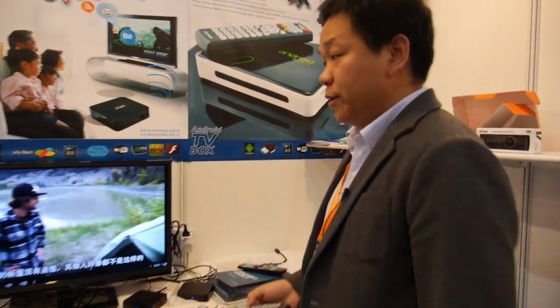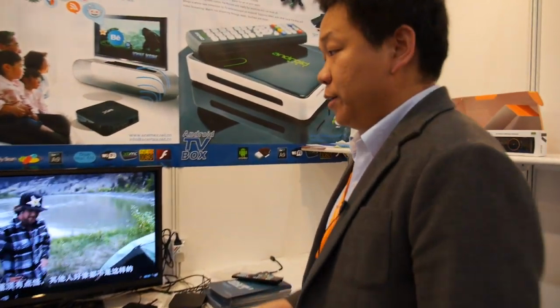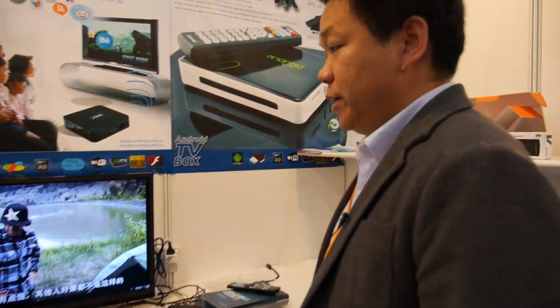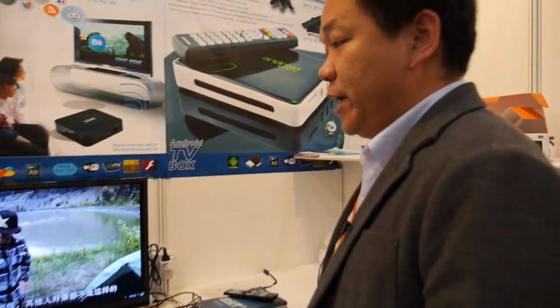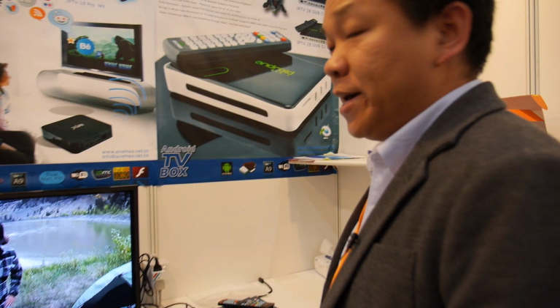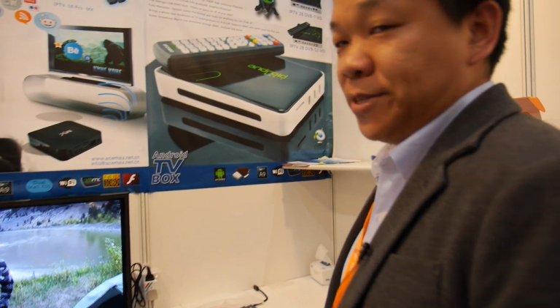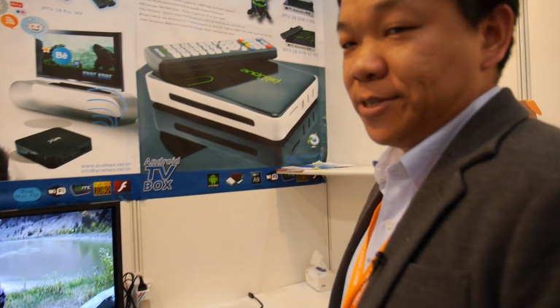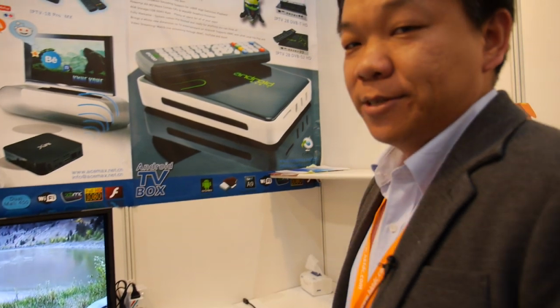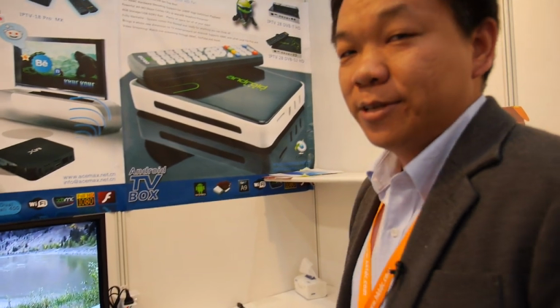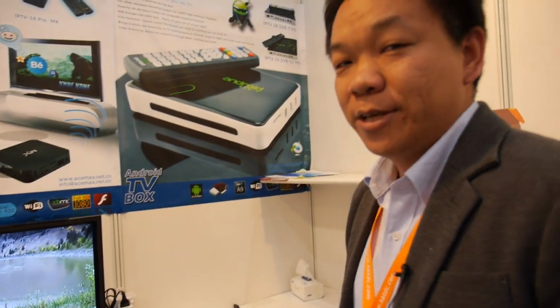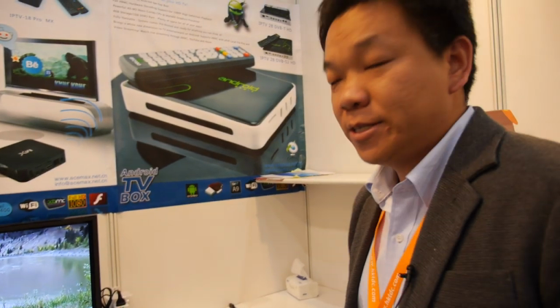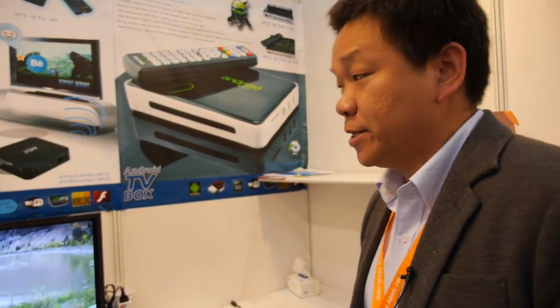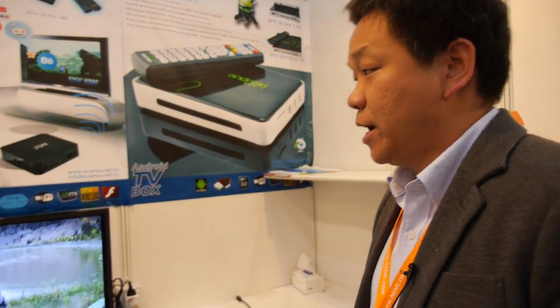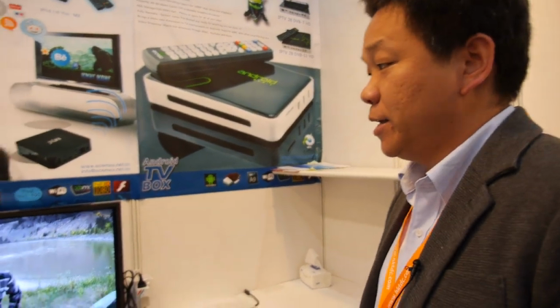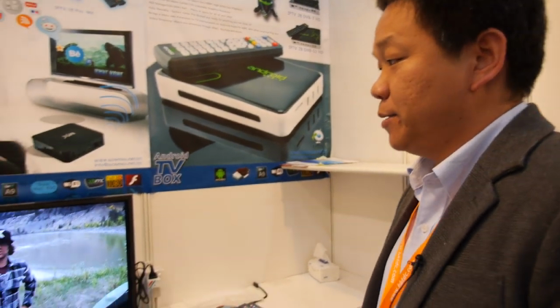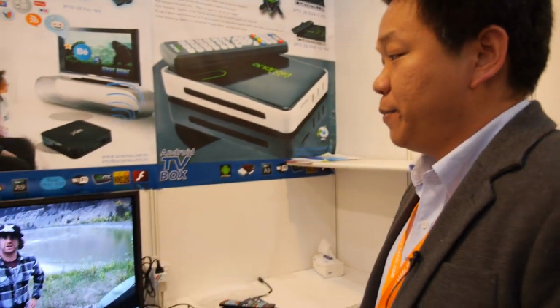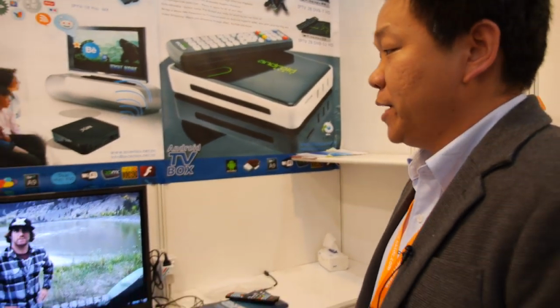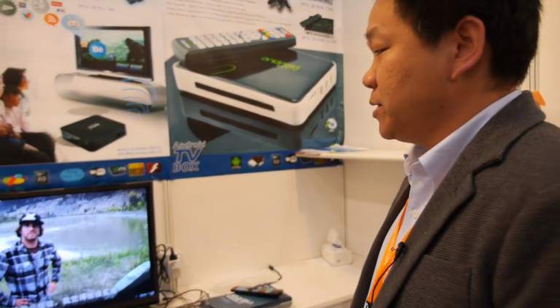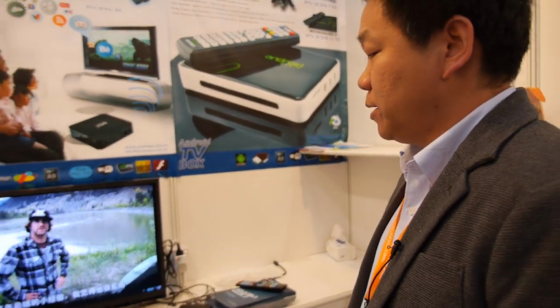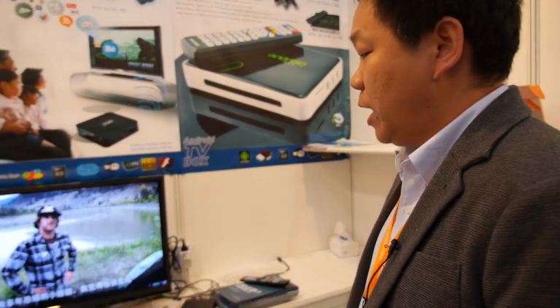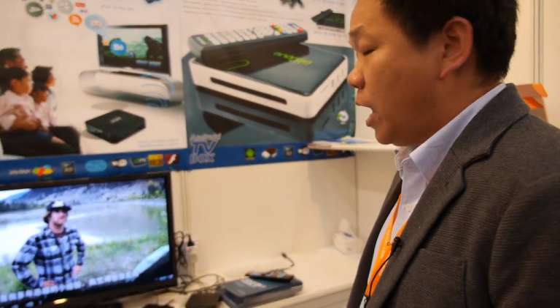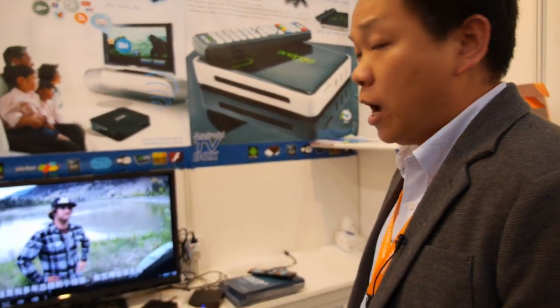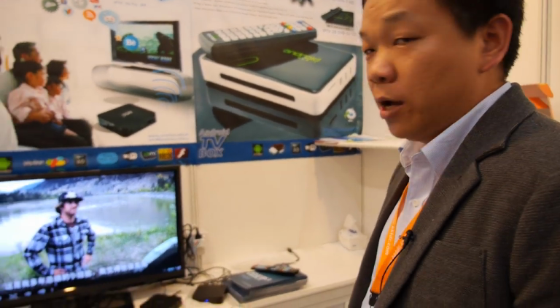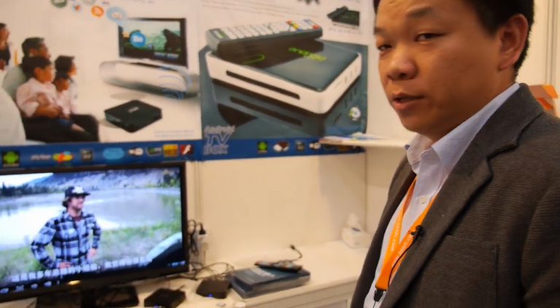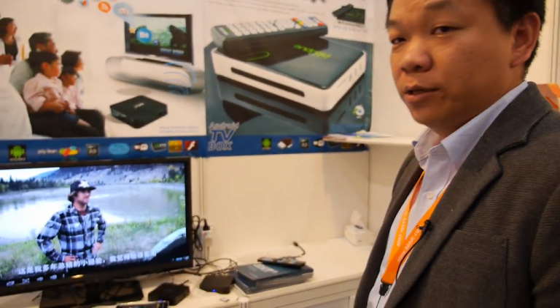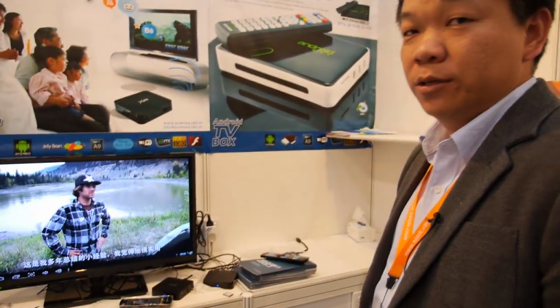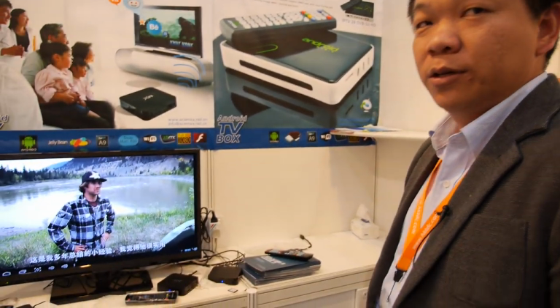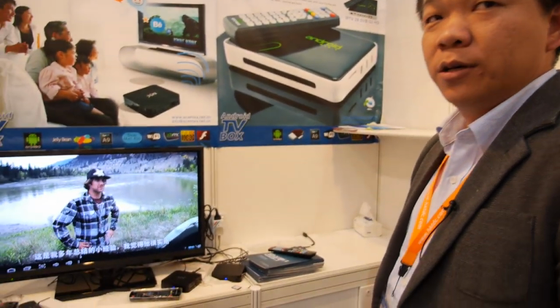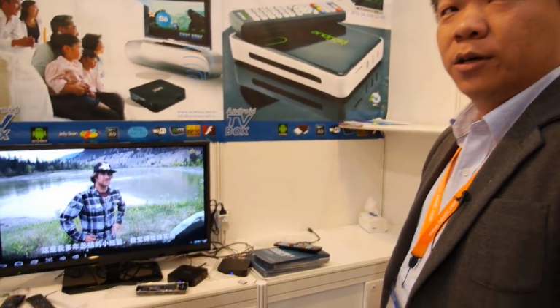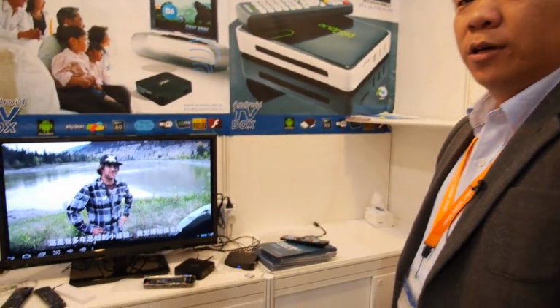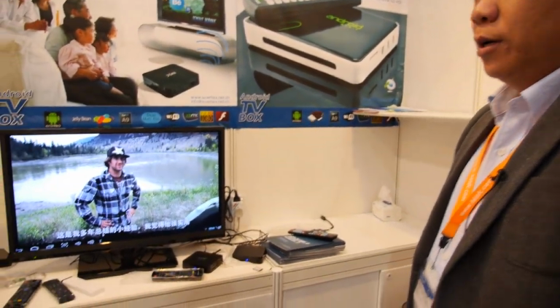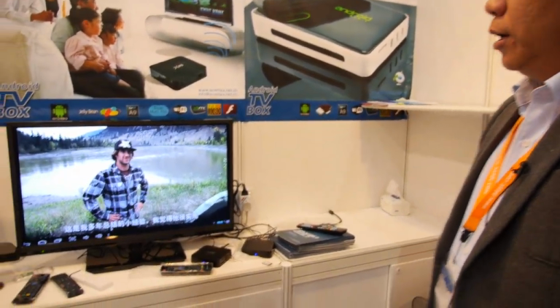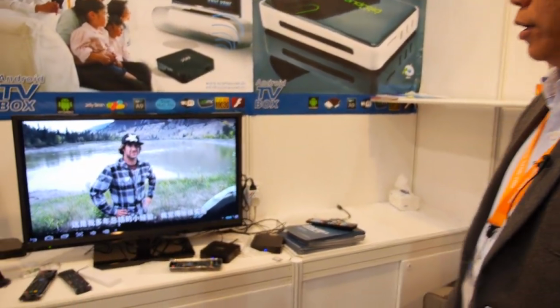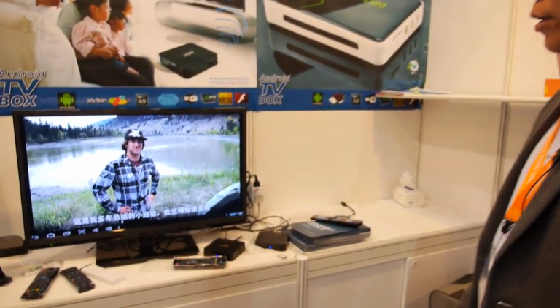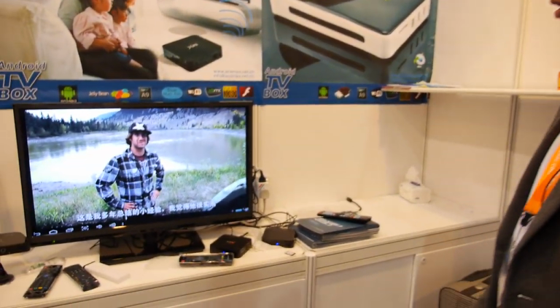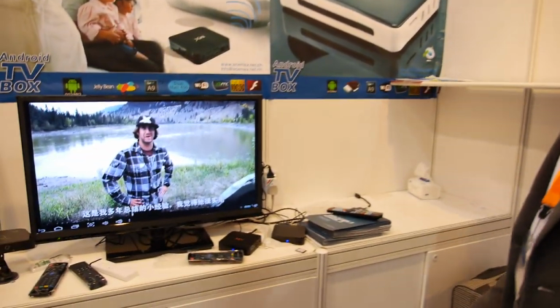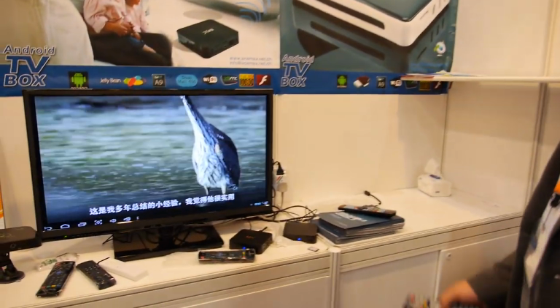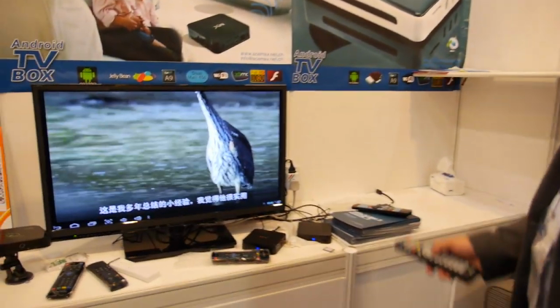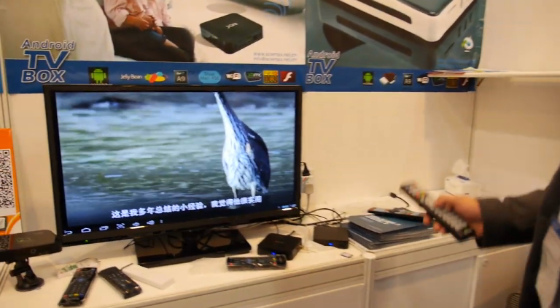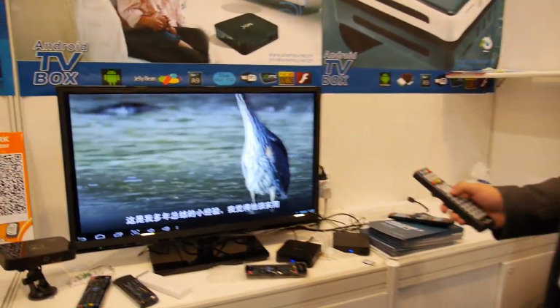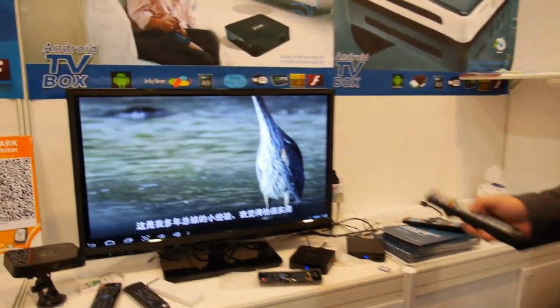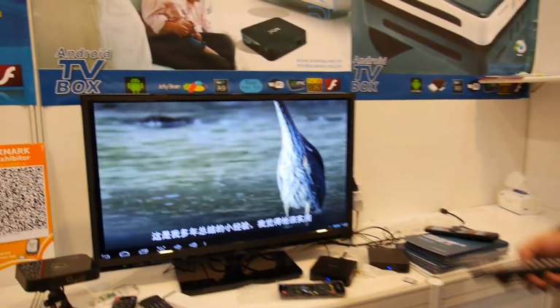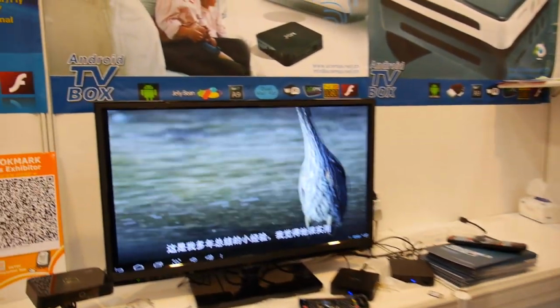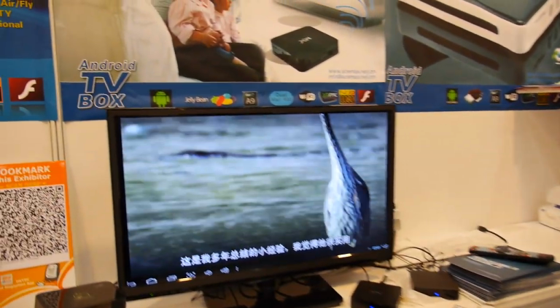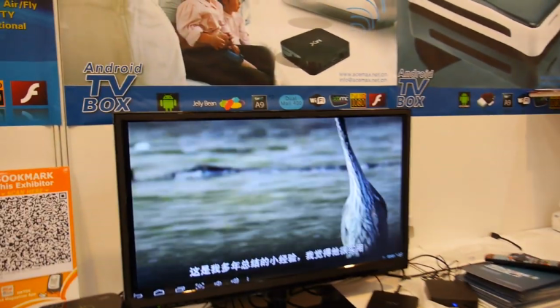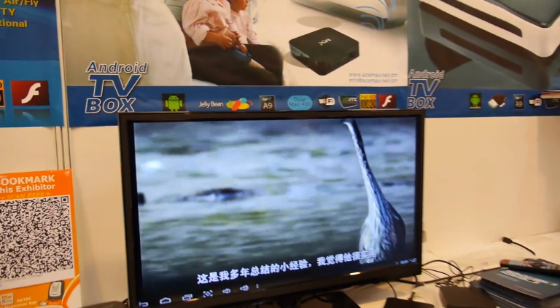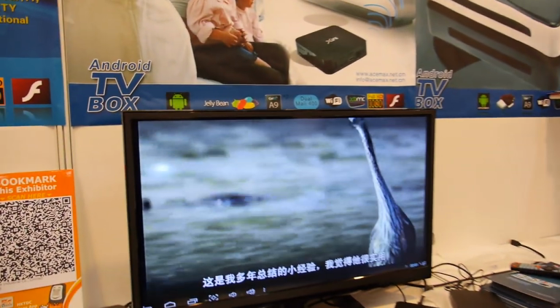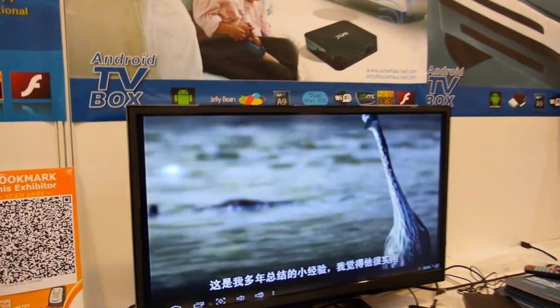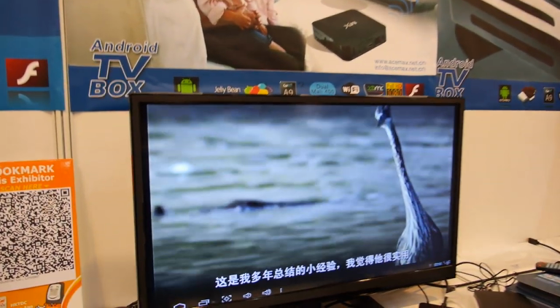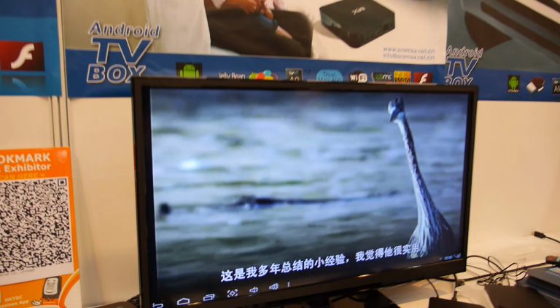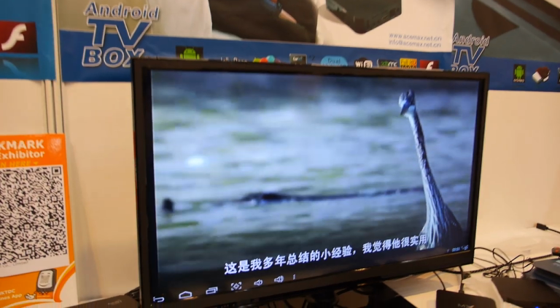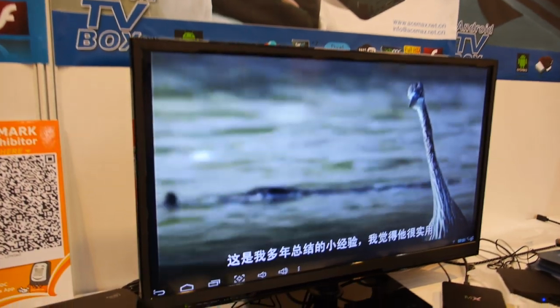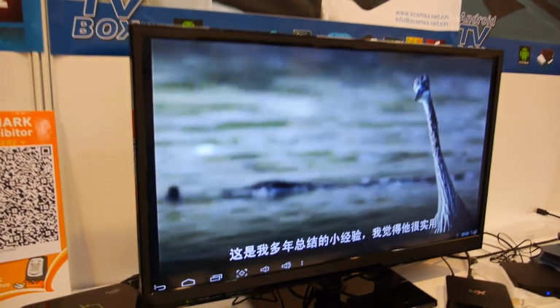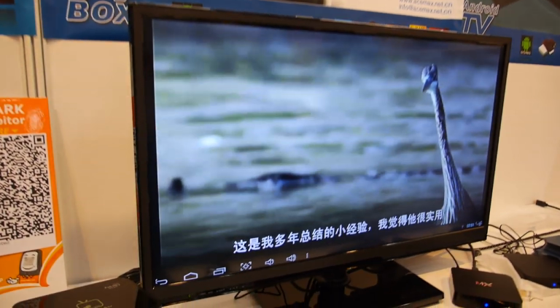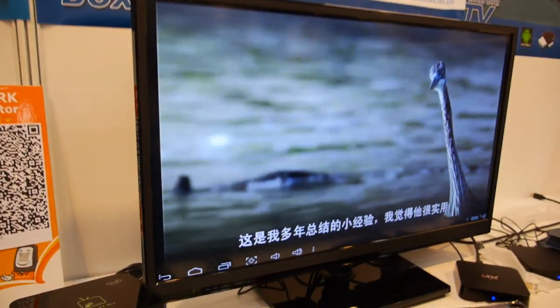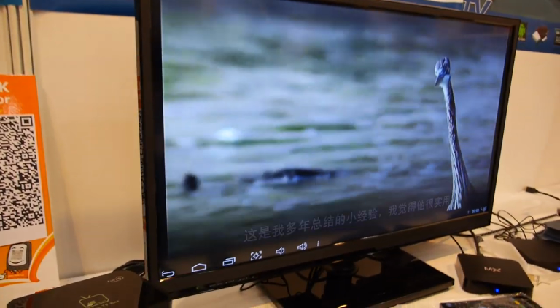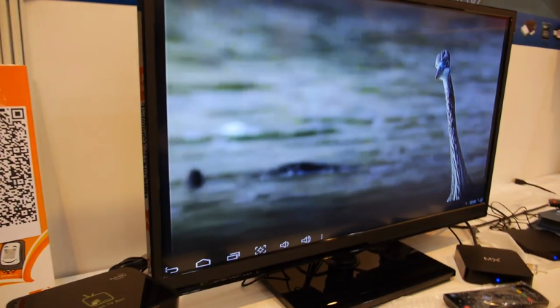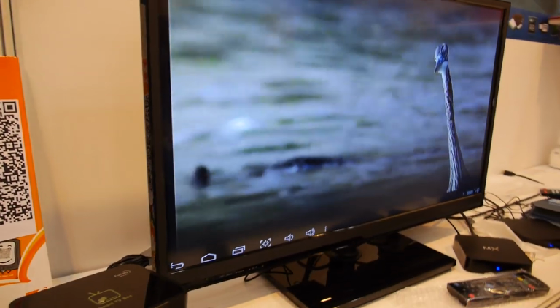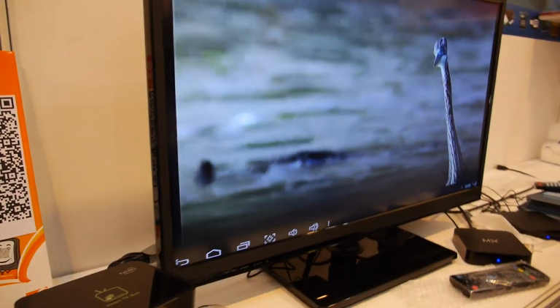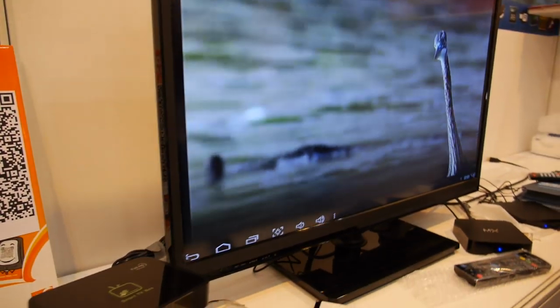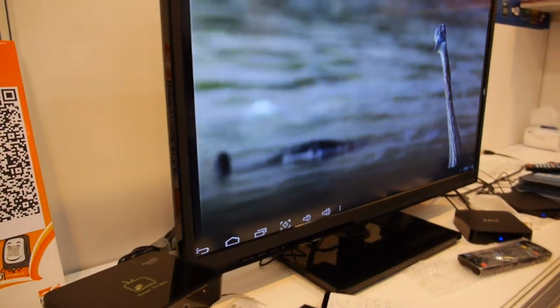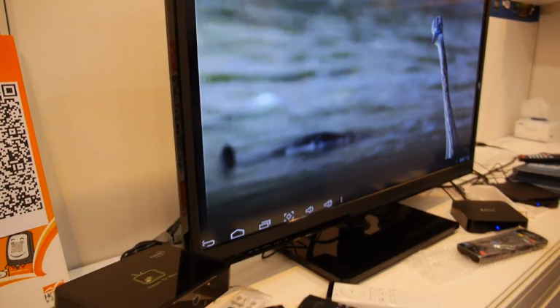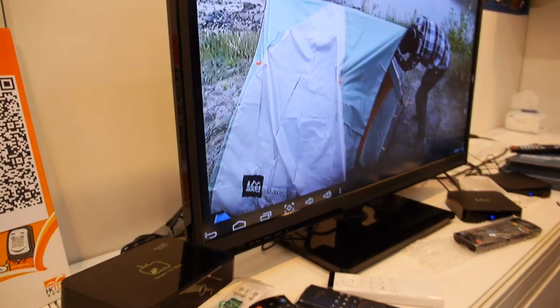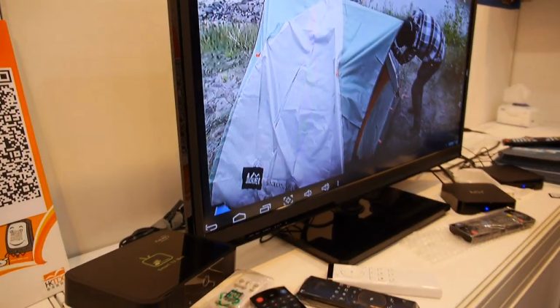Yes, this is the ACMAX. Today I will show you our DUCO Android TV box.